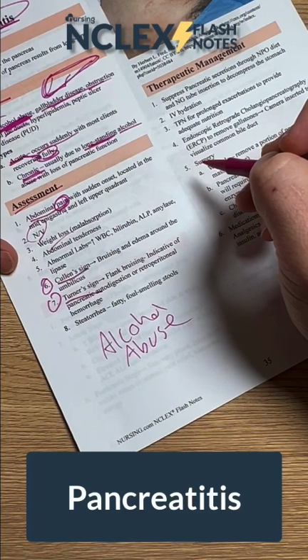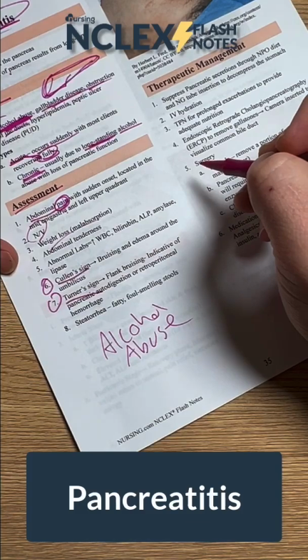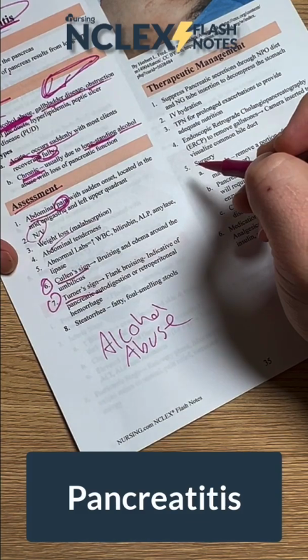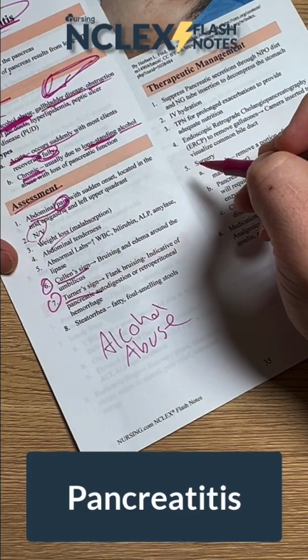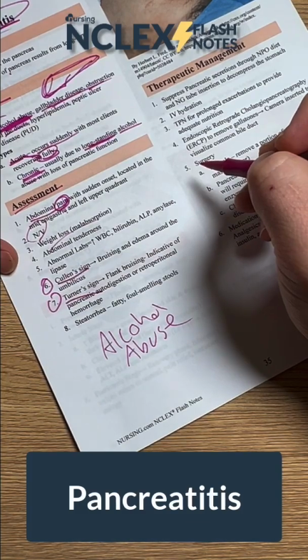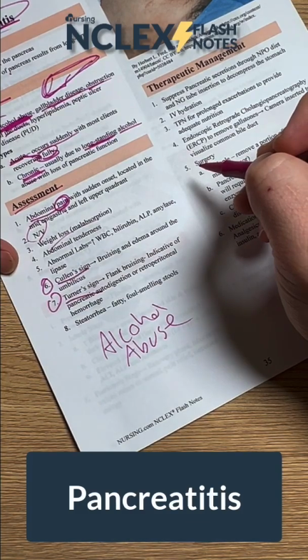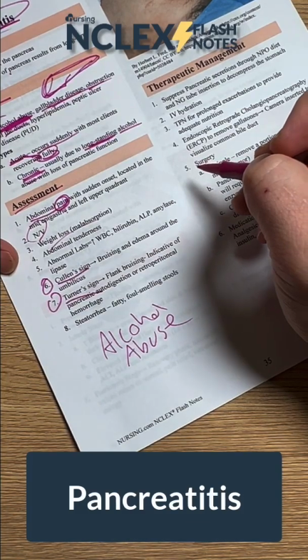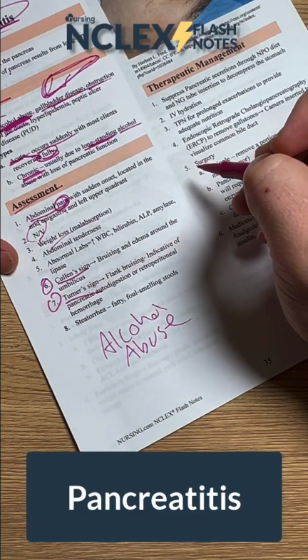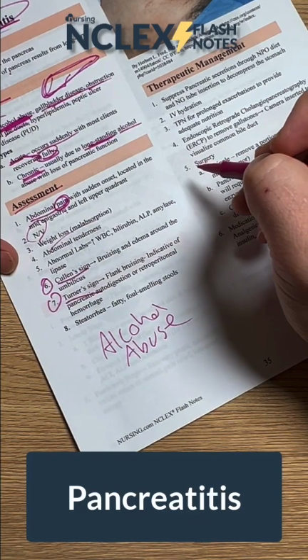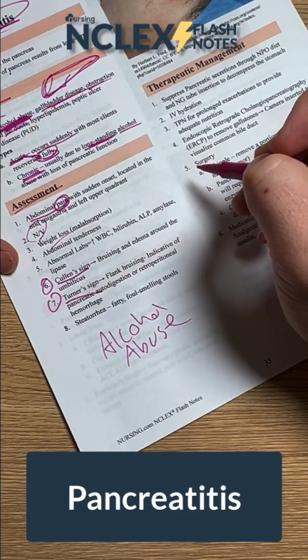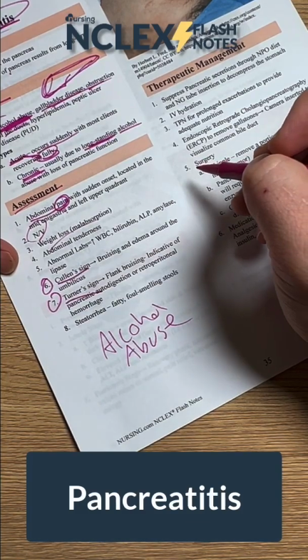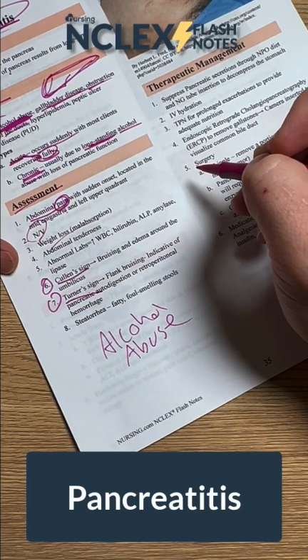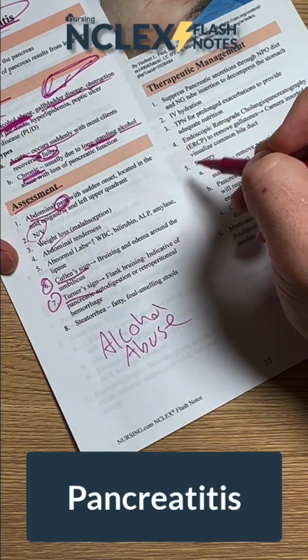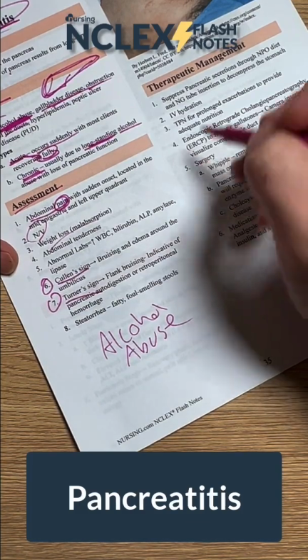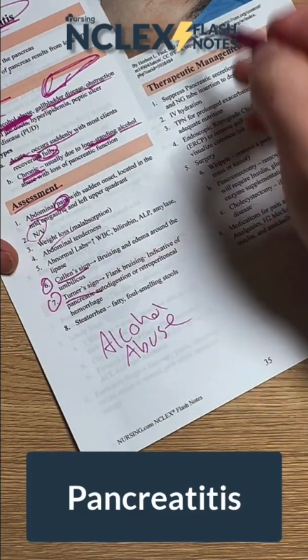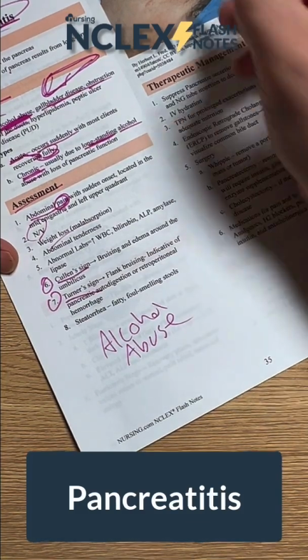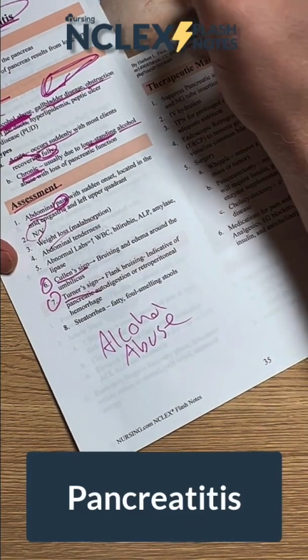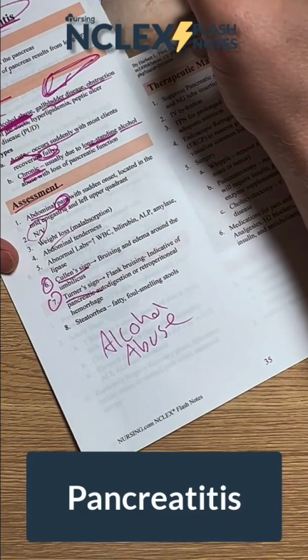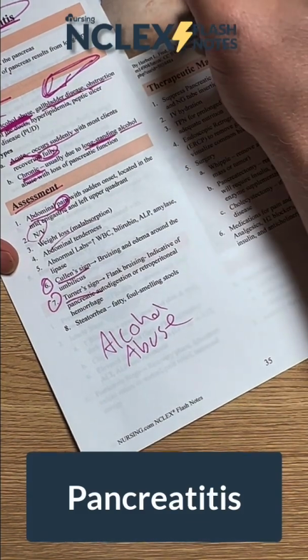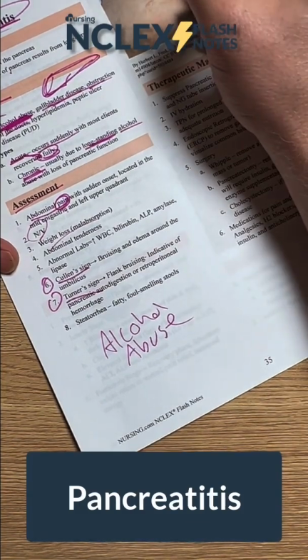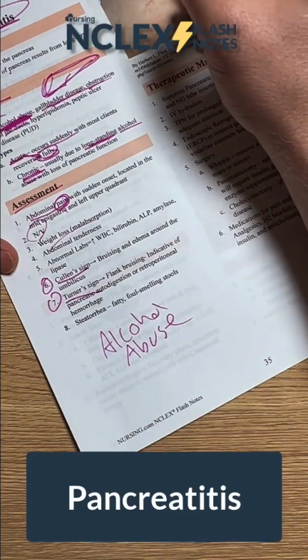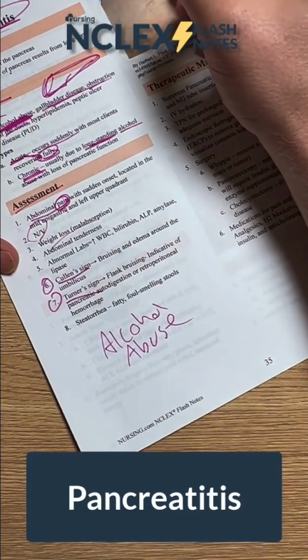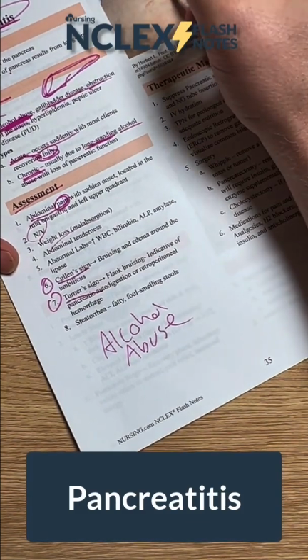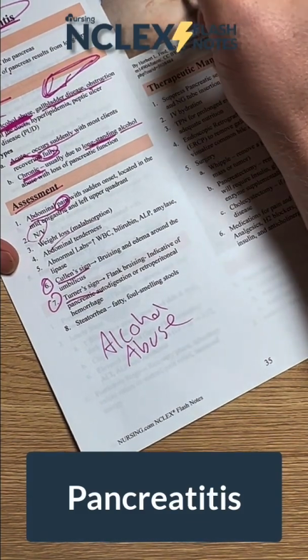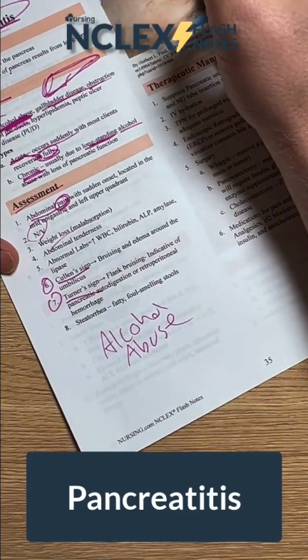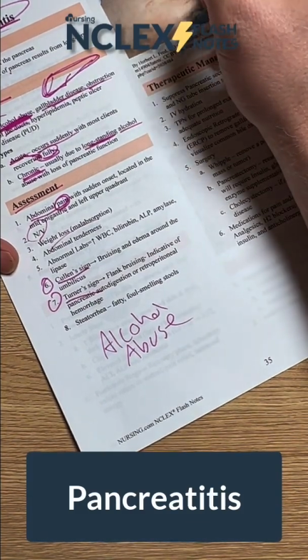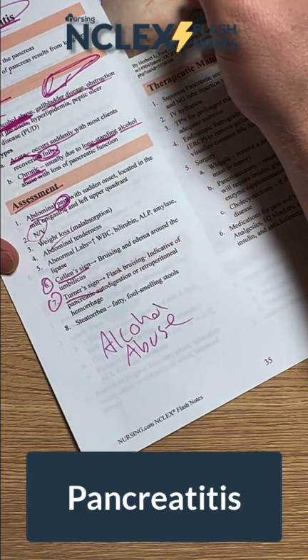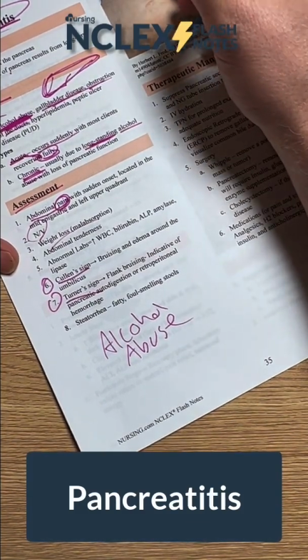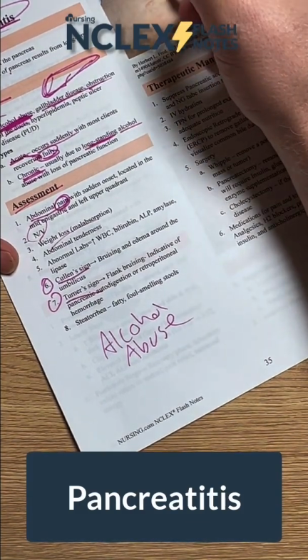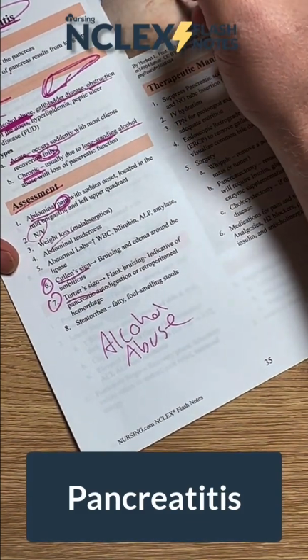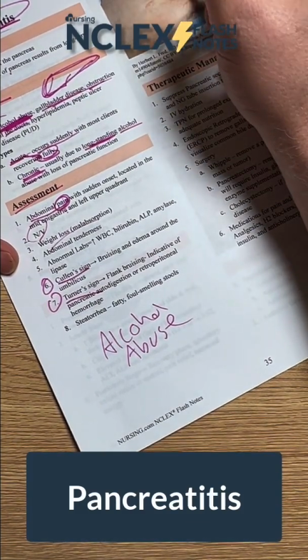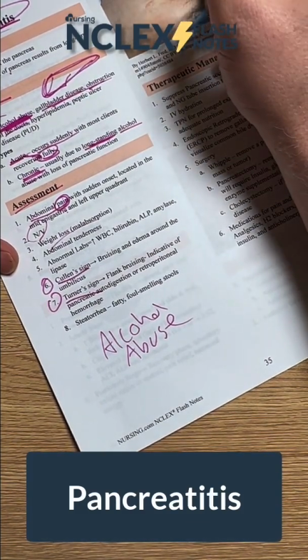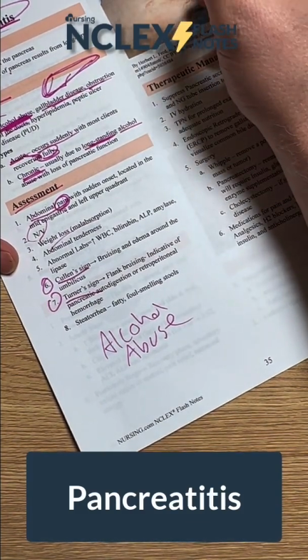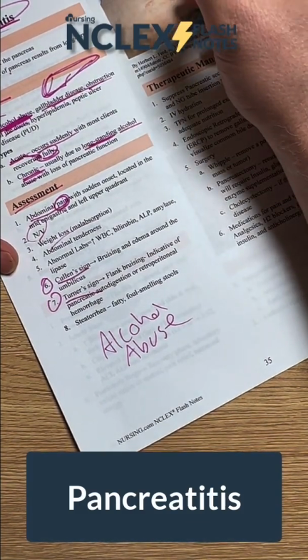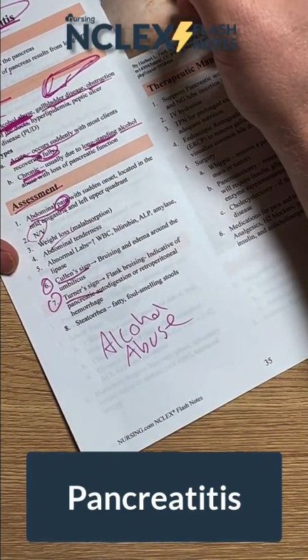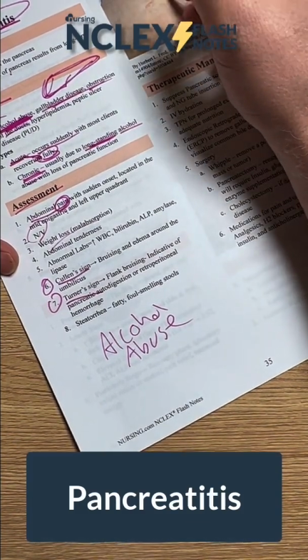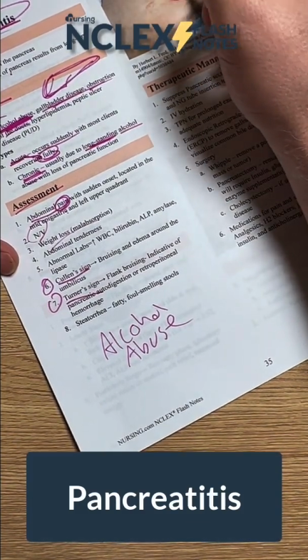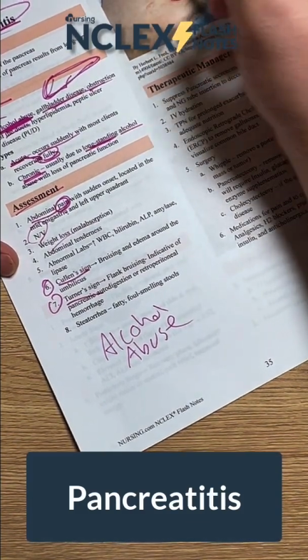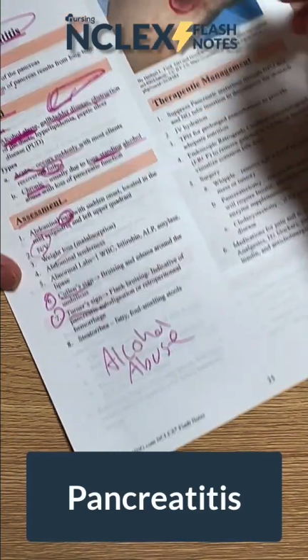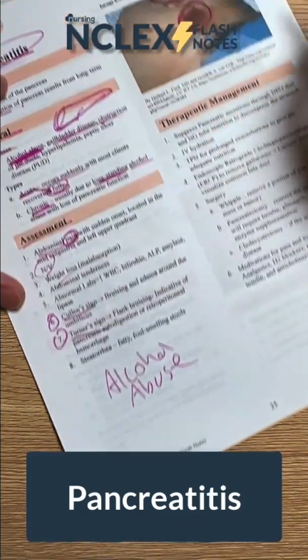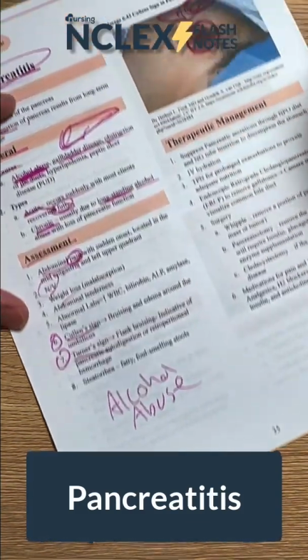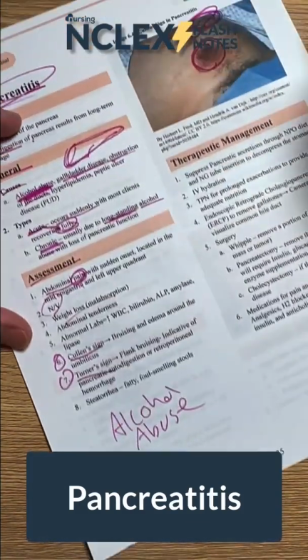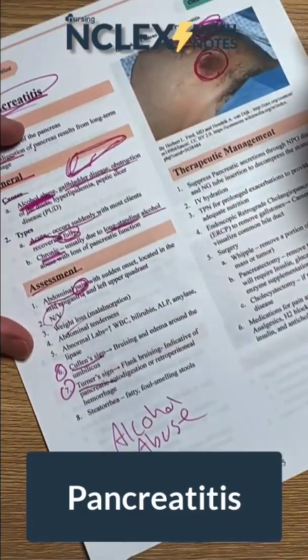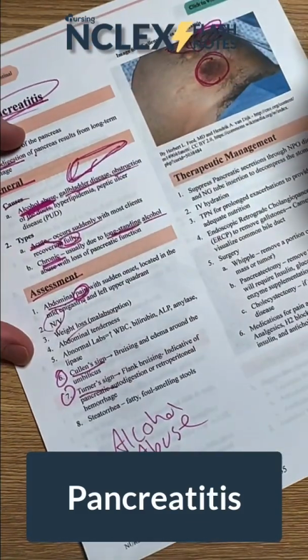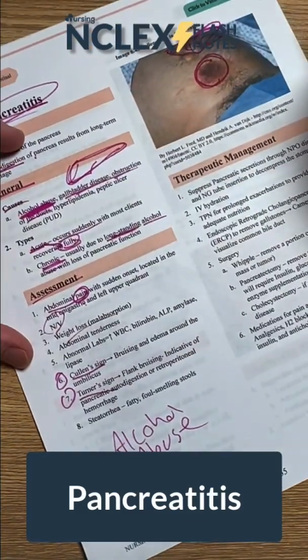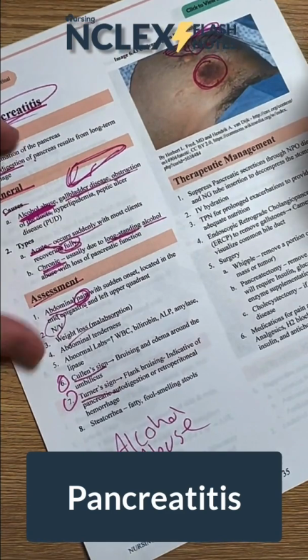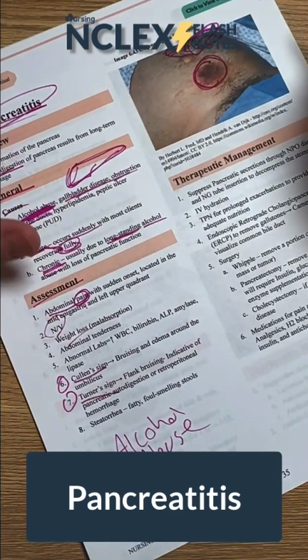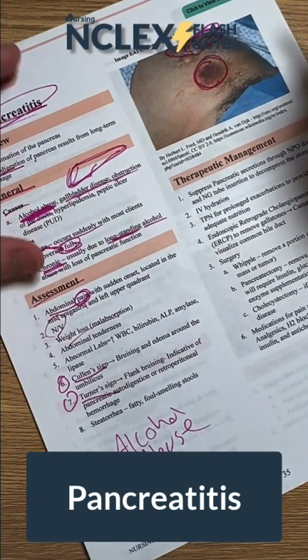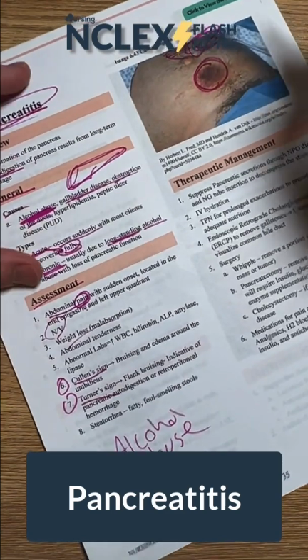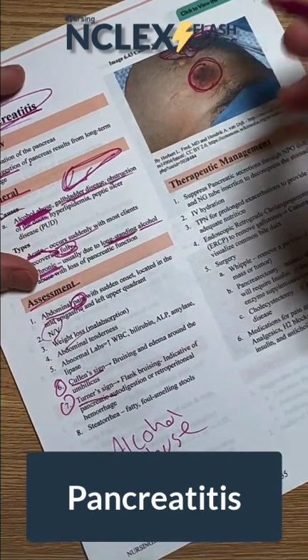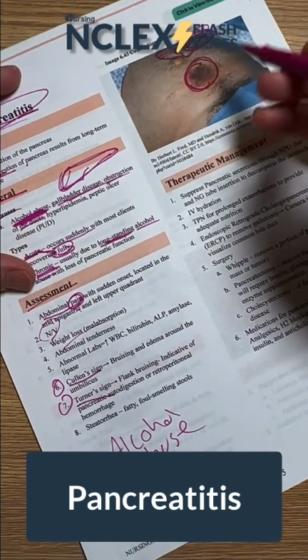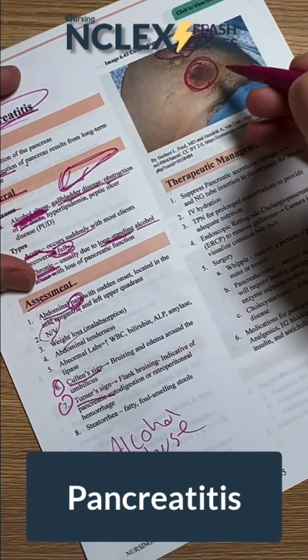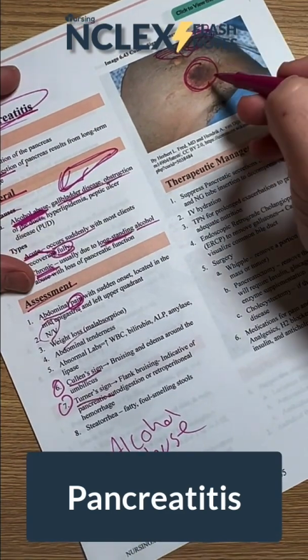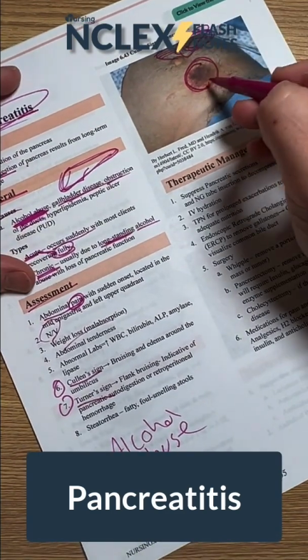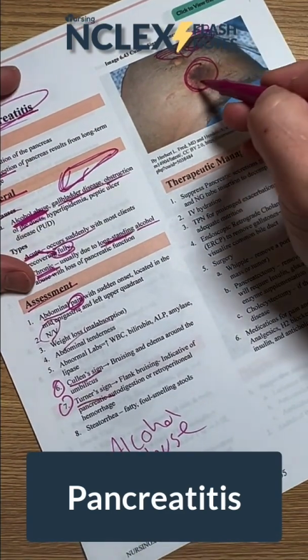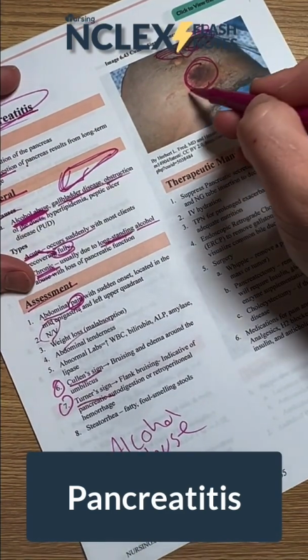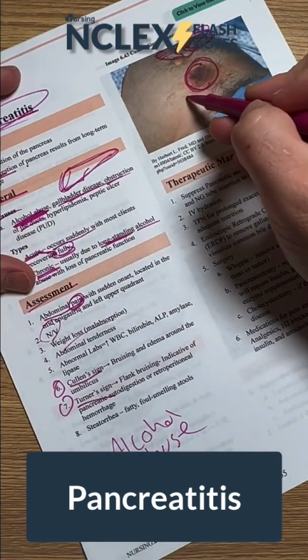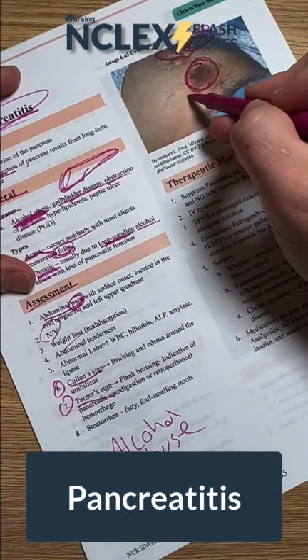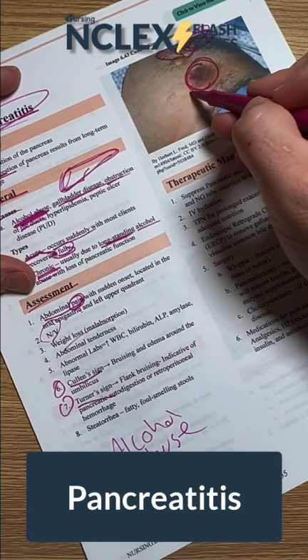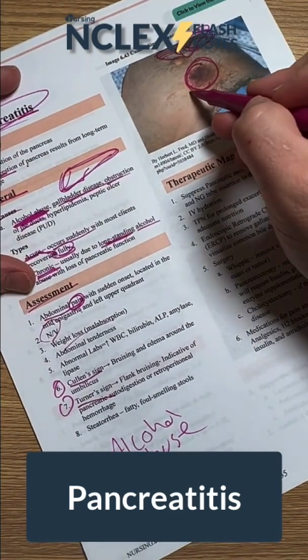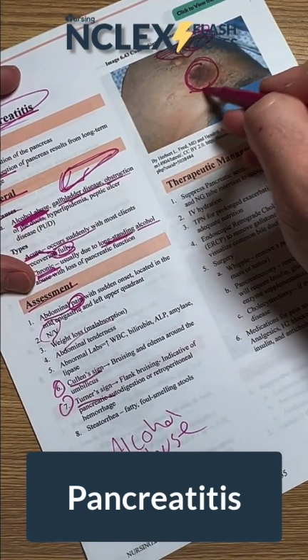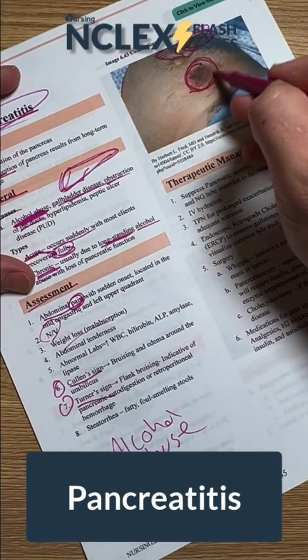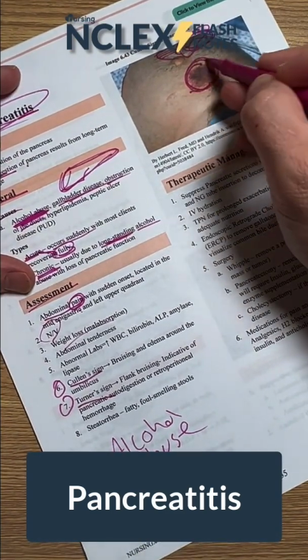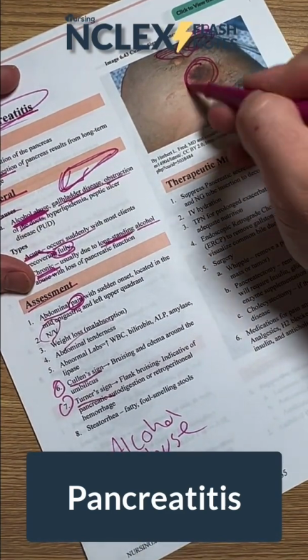Cullen's sign is bruising and edema around the umbilicus. This is Cullen's sign right here, if you can see that.